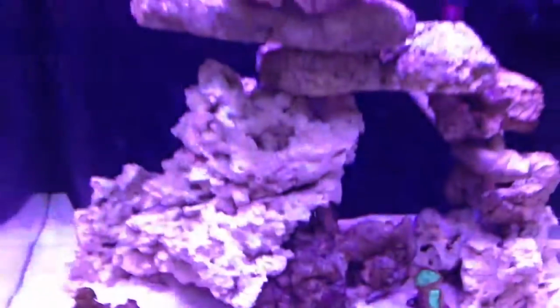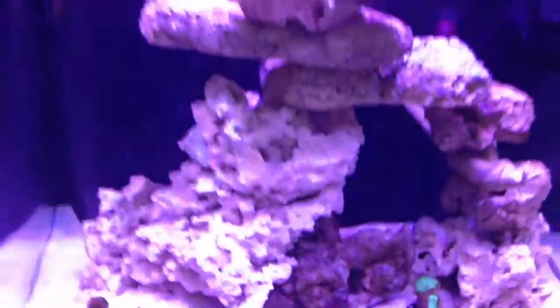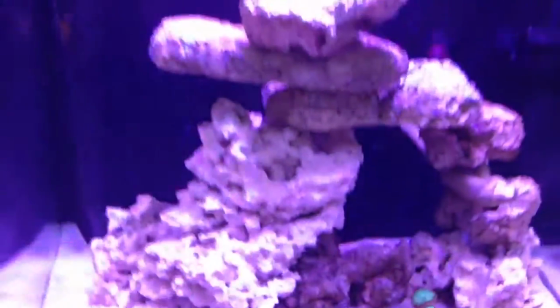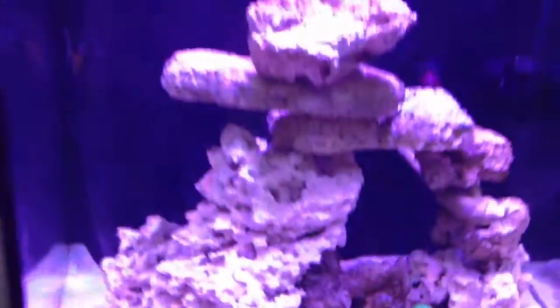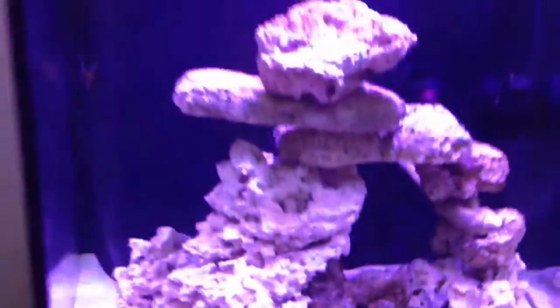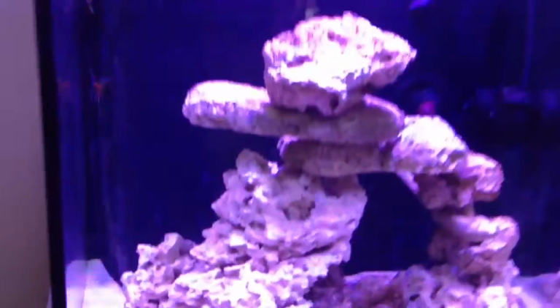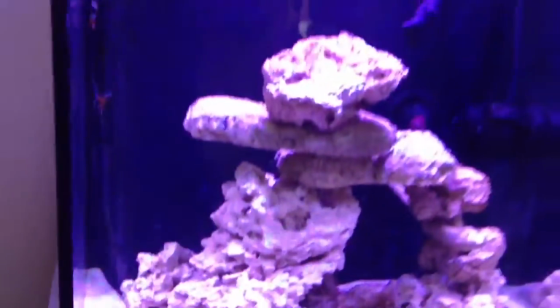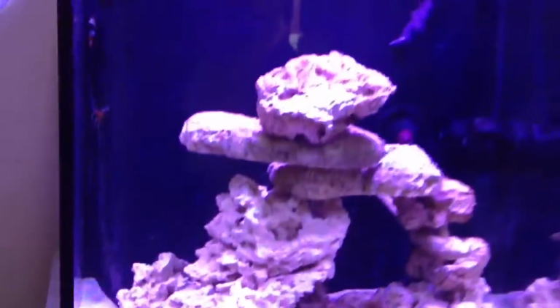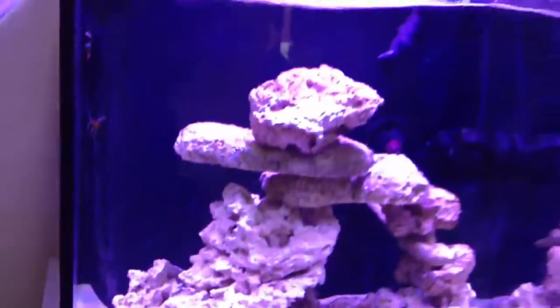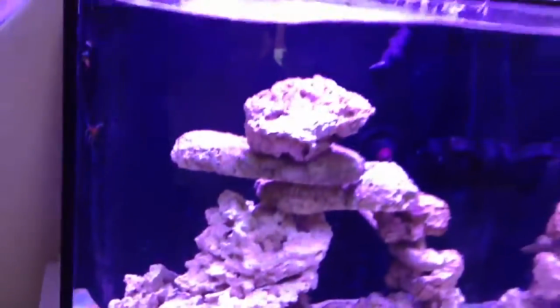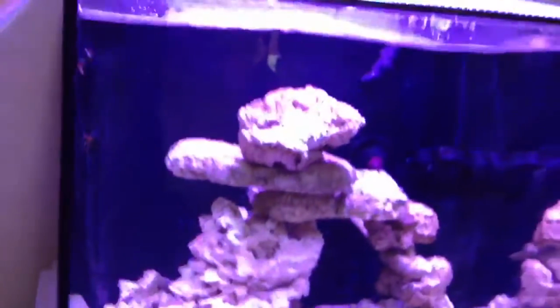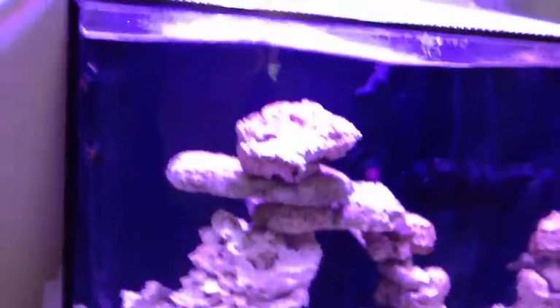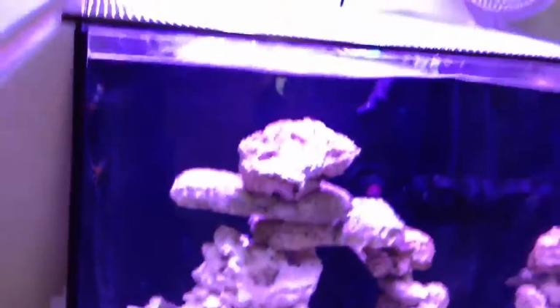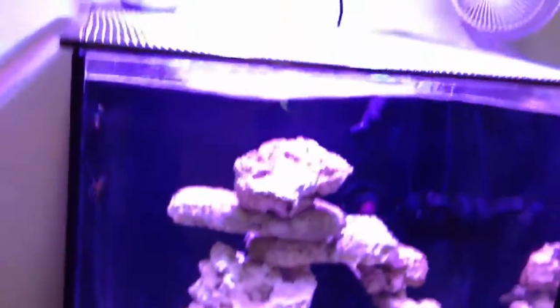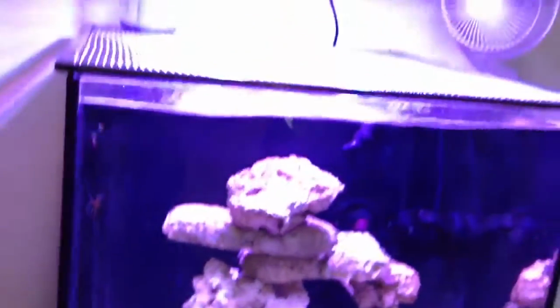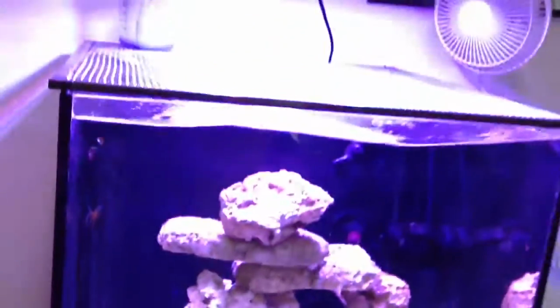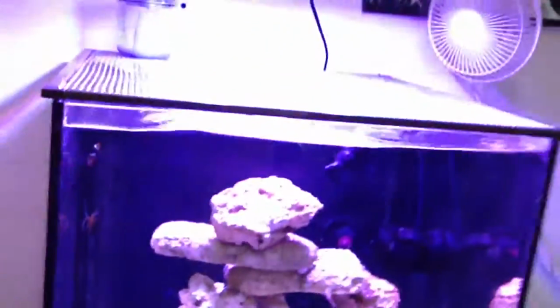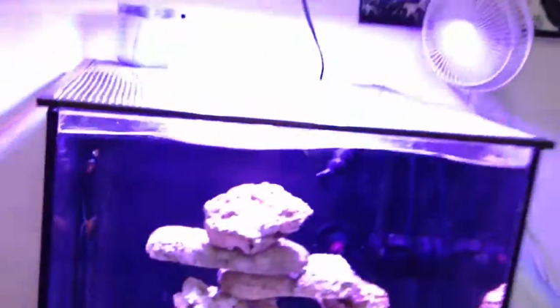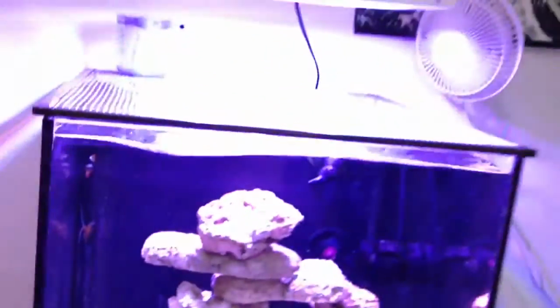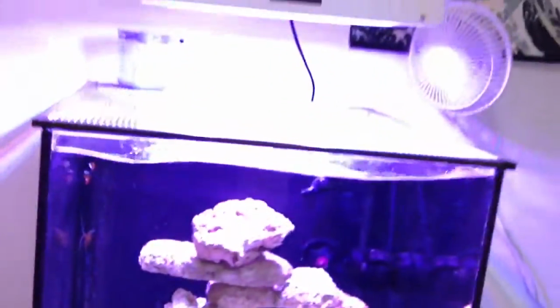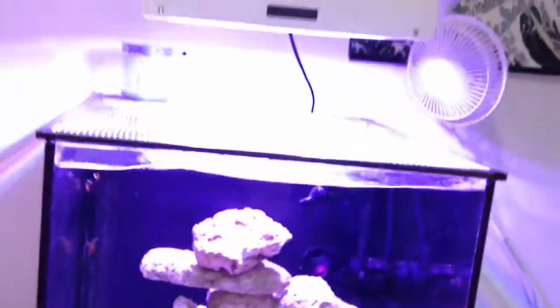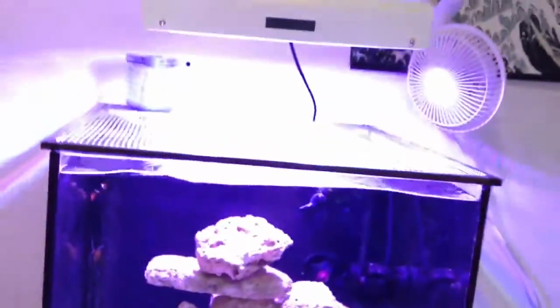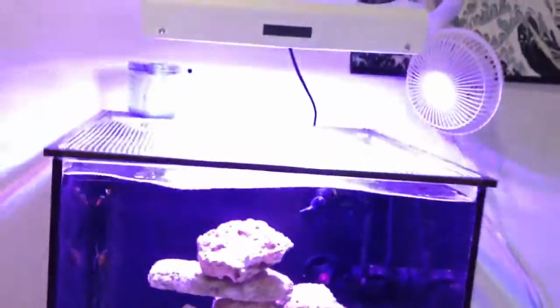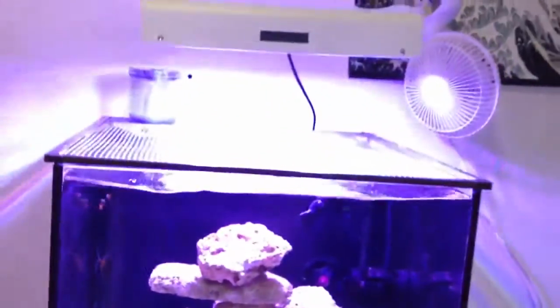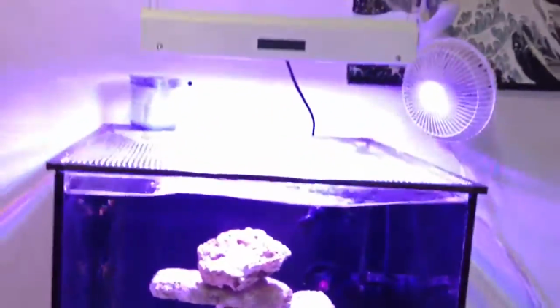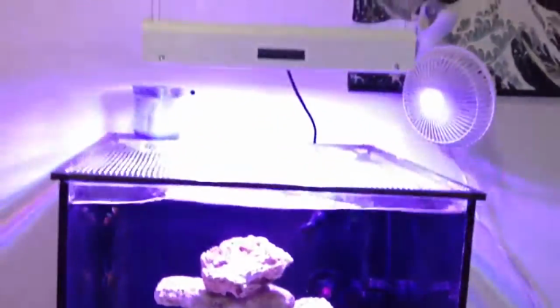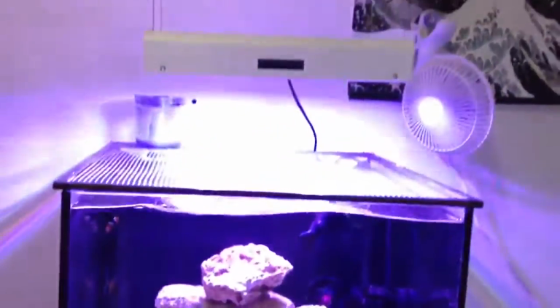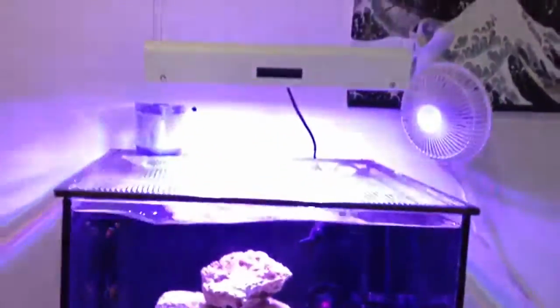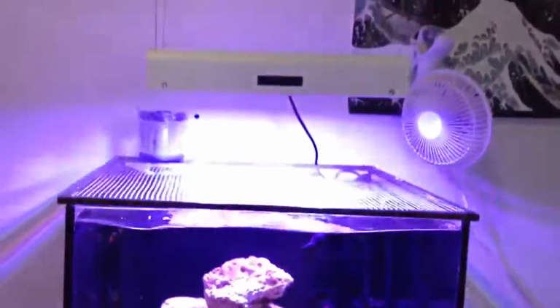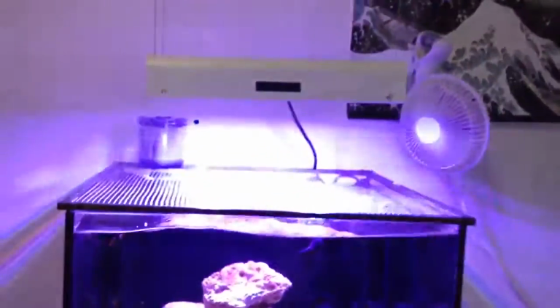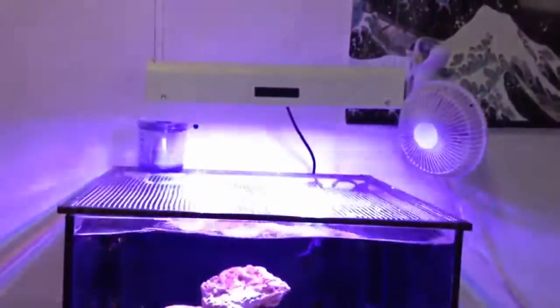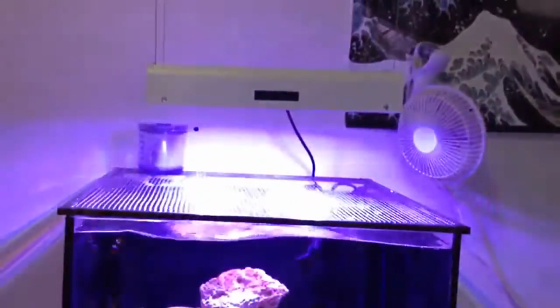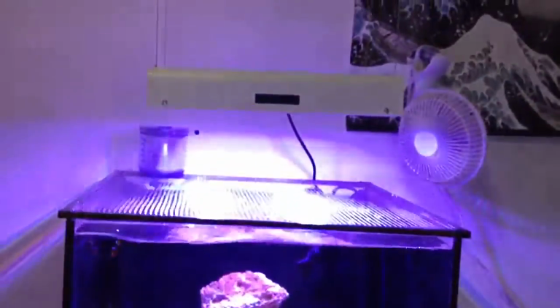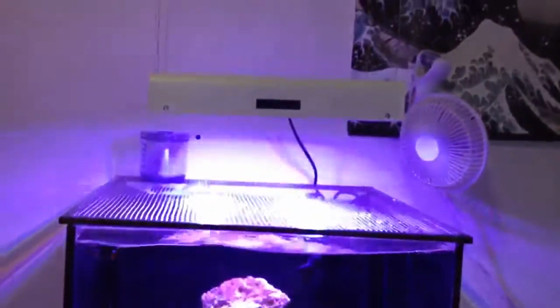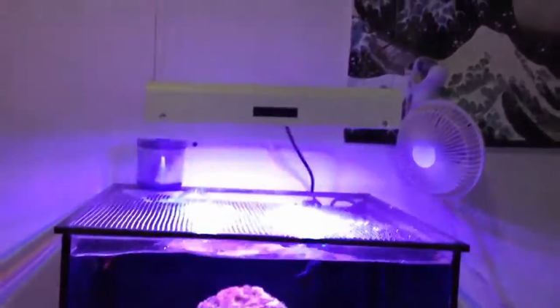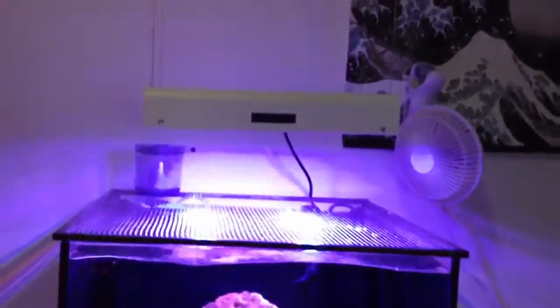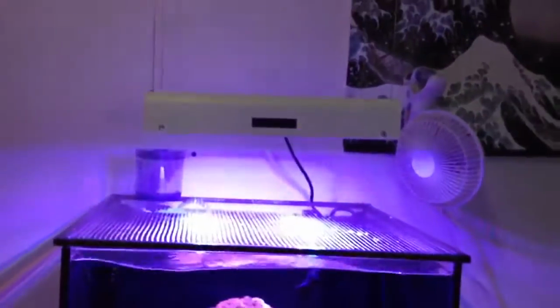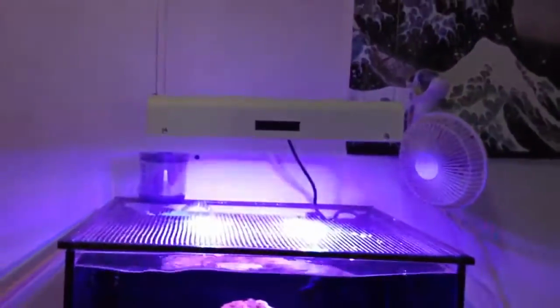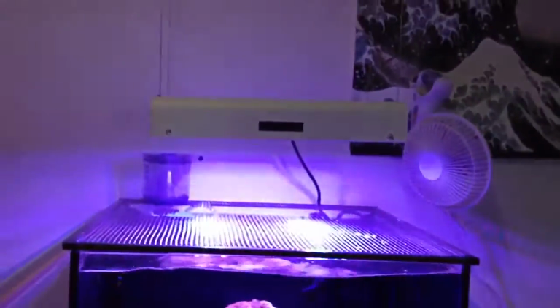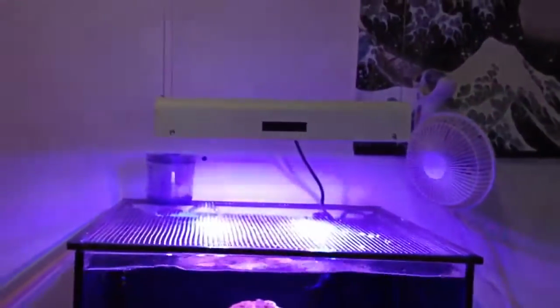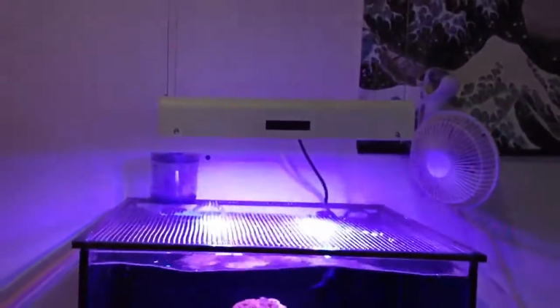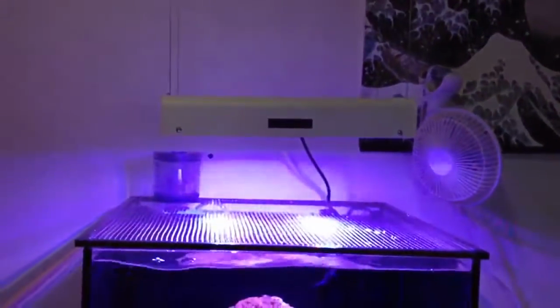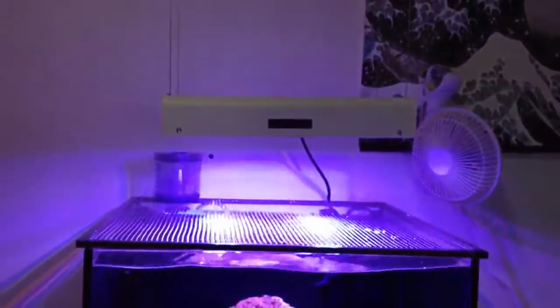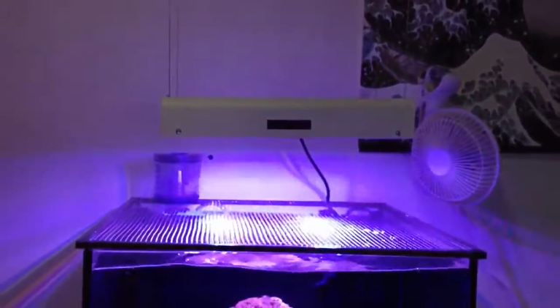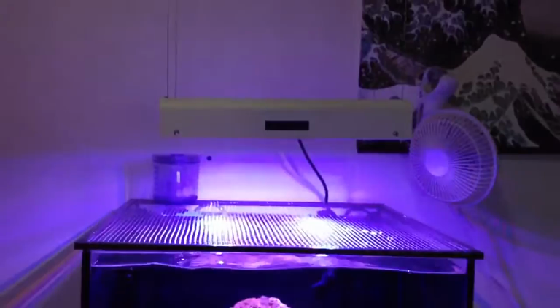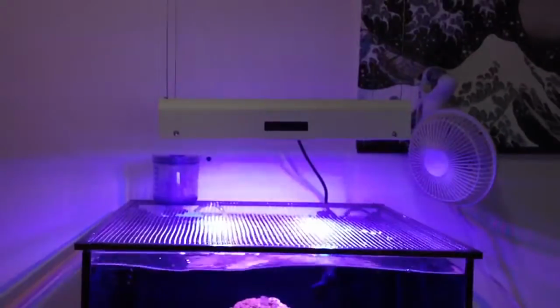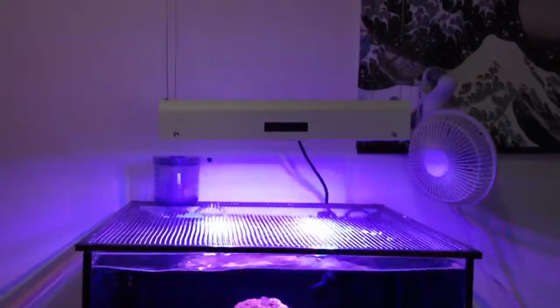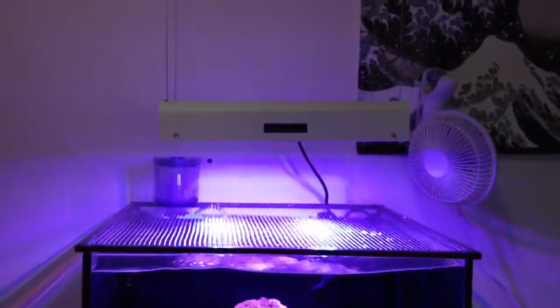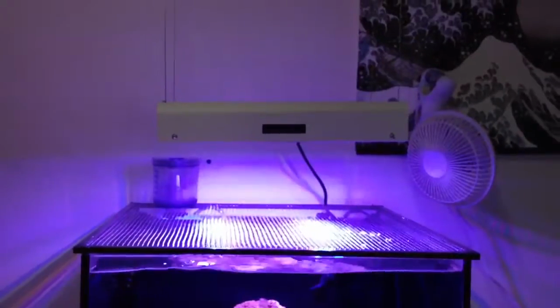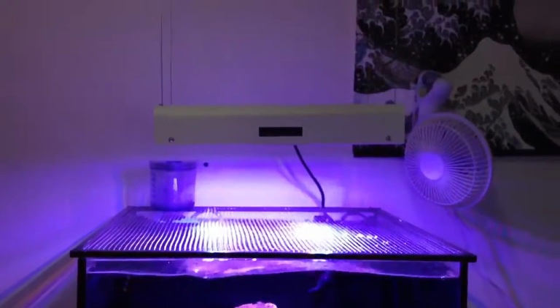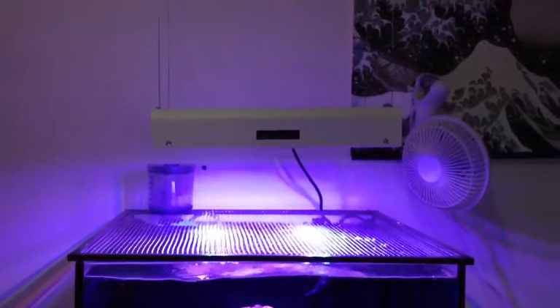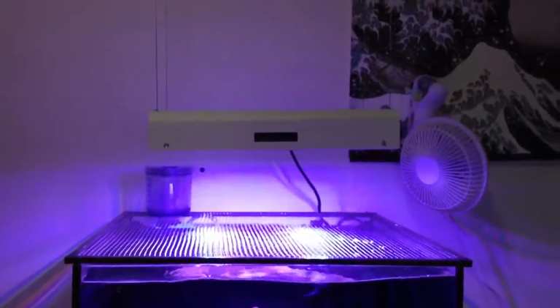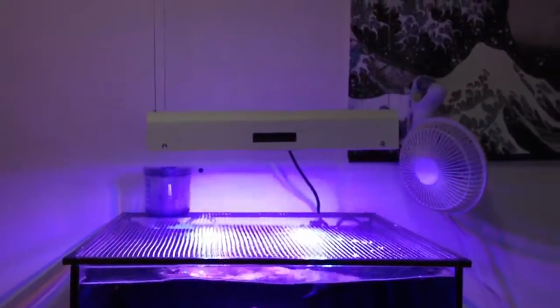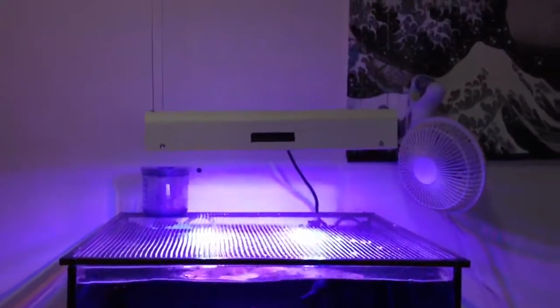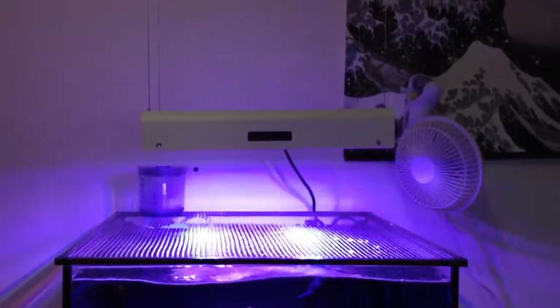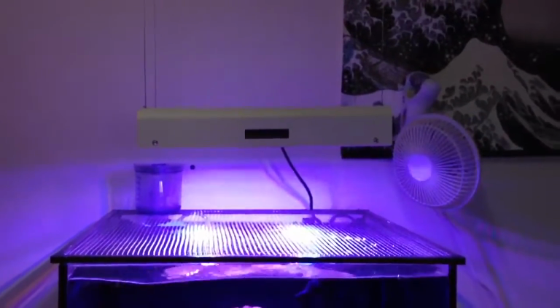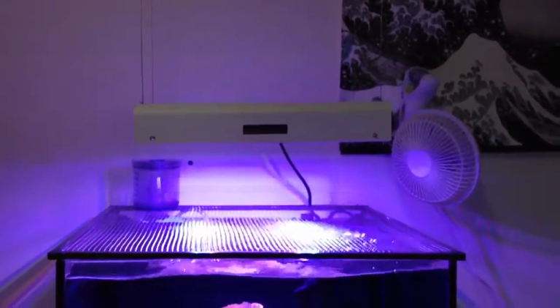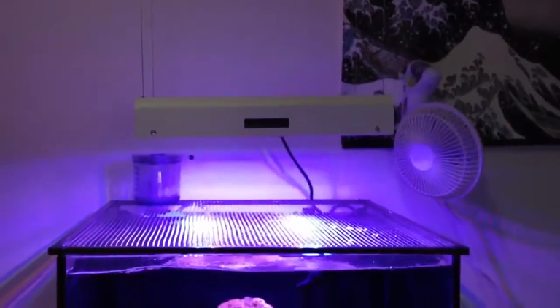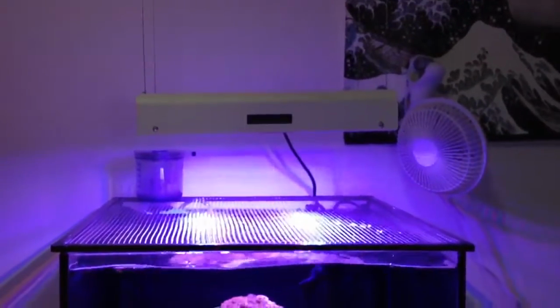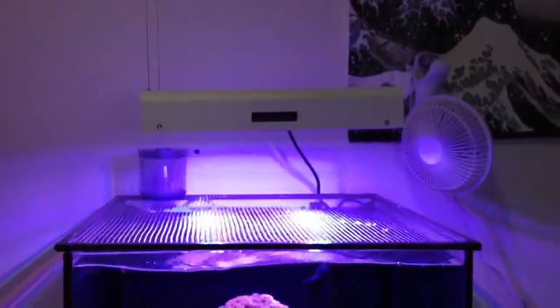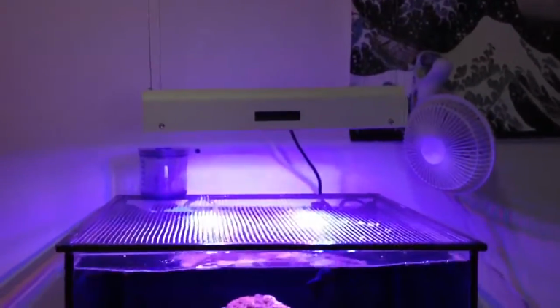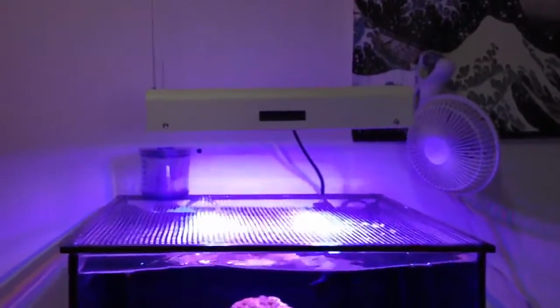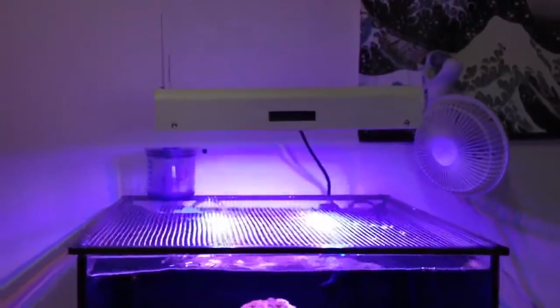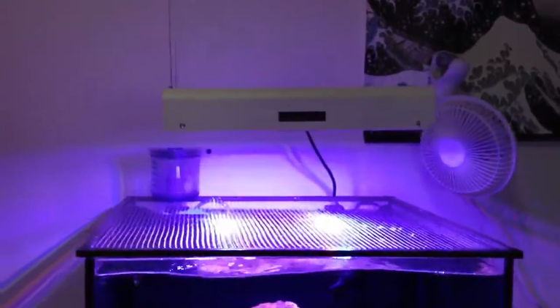Hey guys, this is a review of the Pacific Sun Triton S LED, 145 watts.